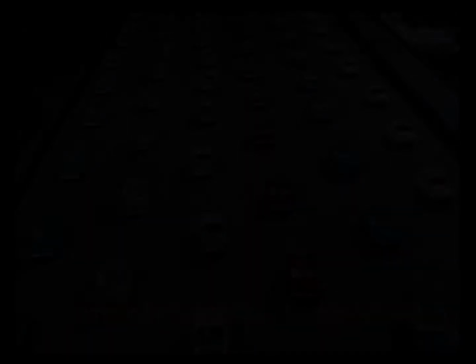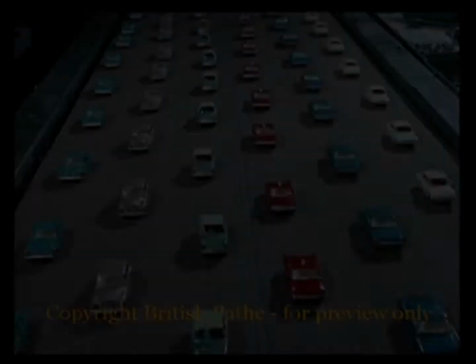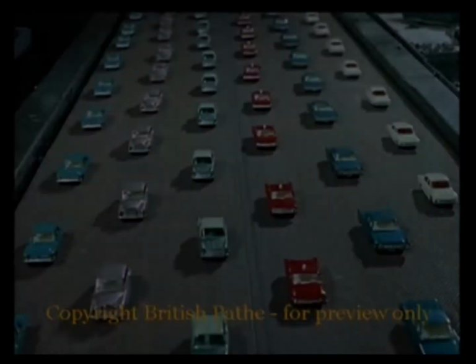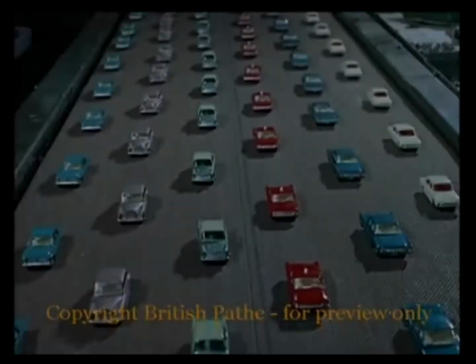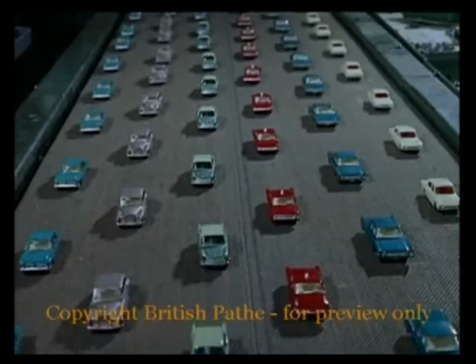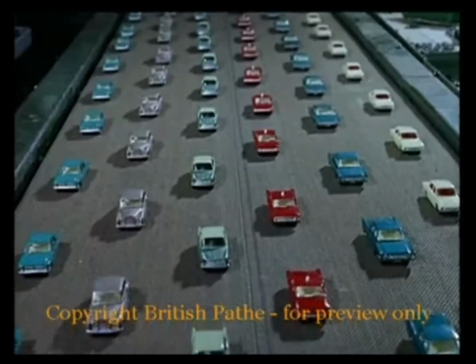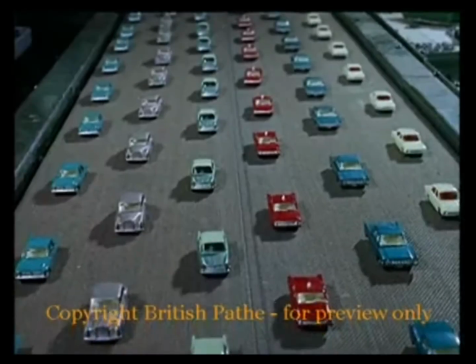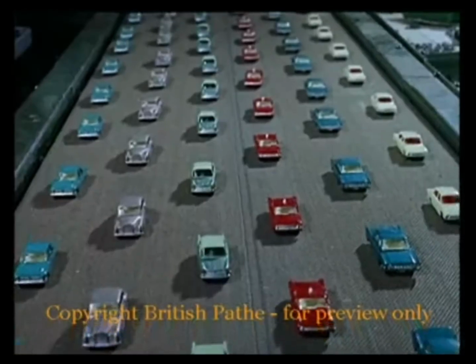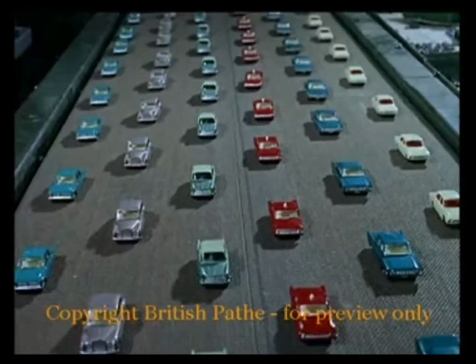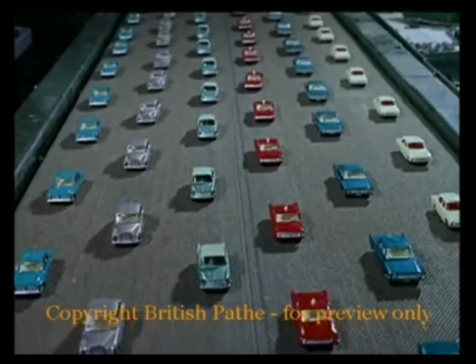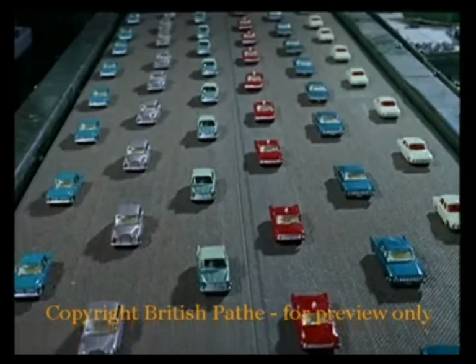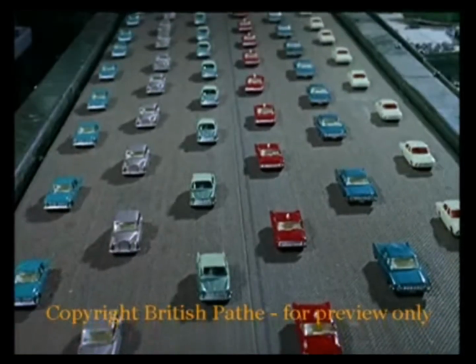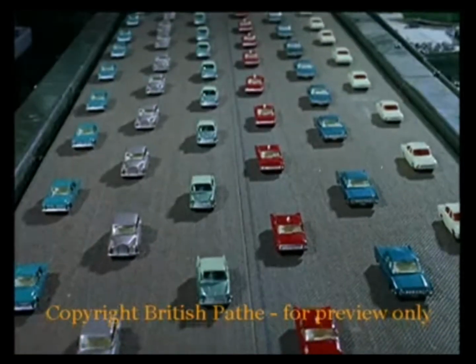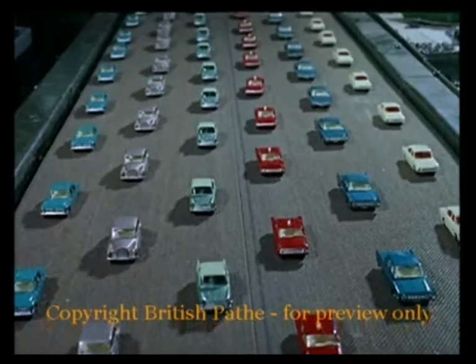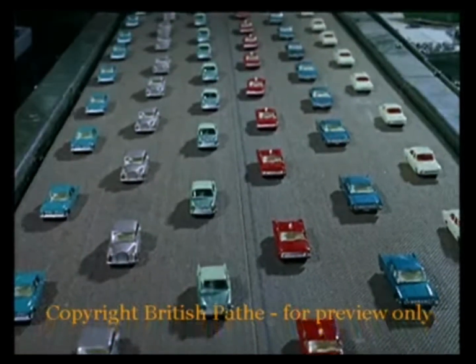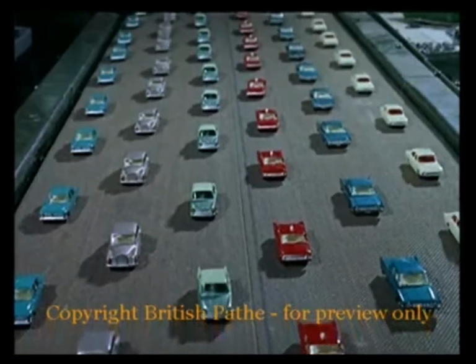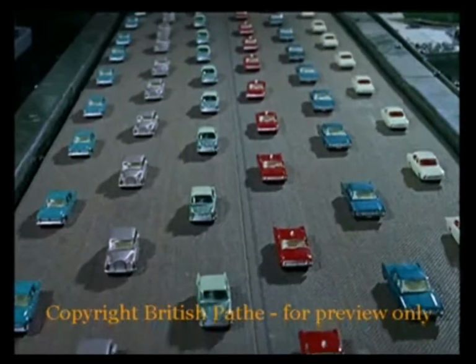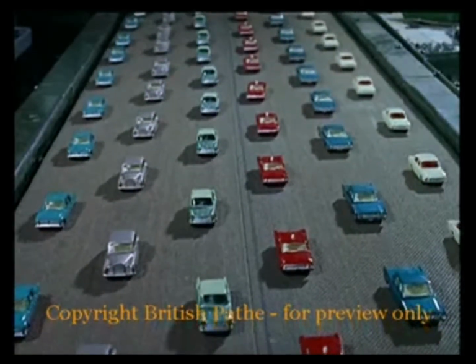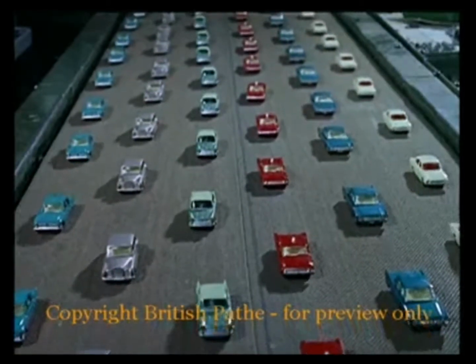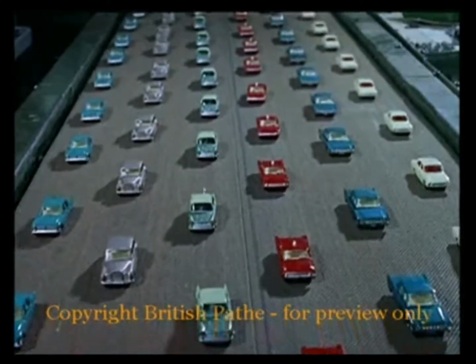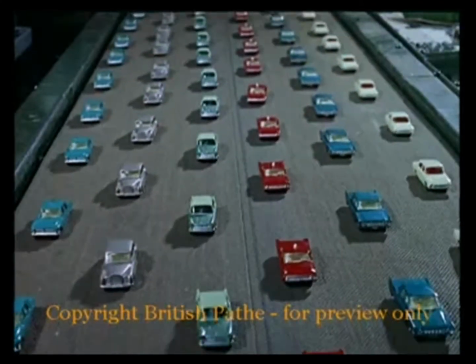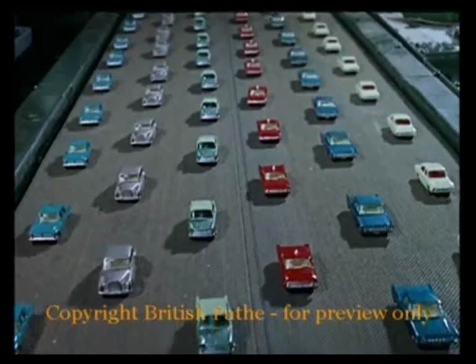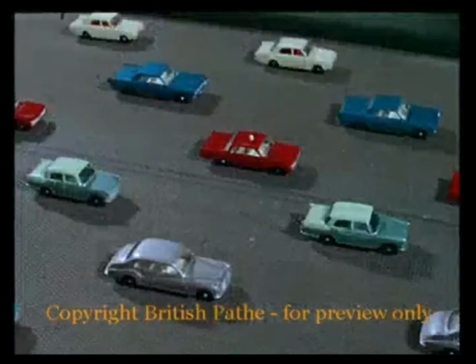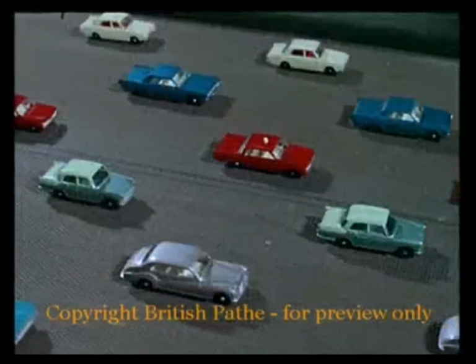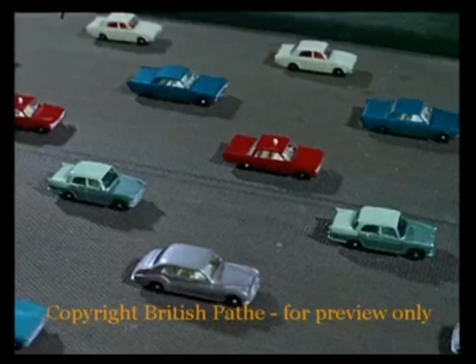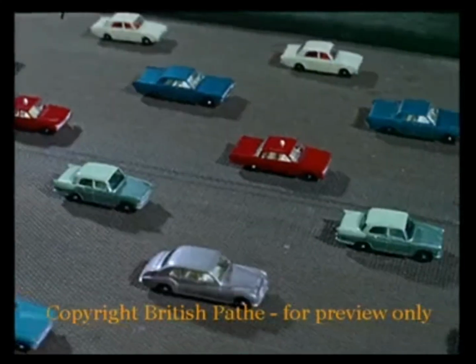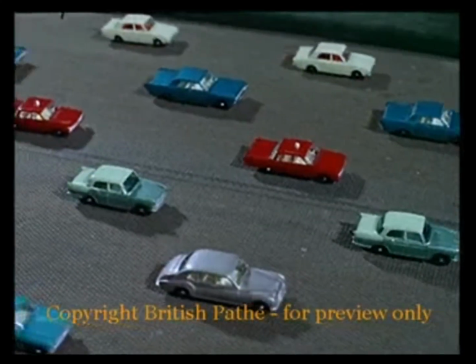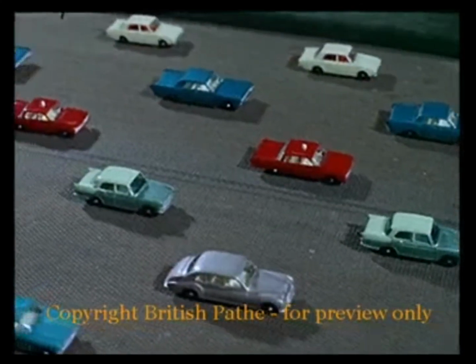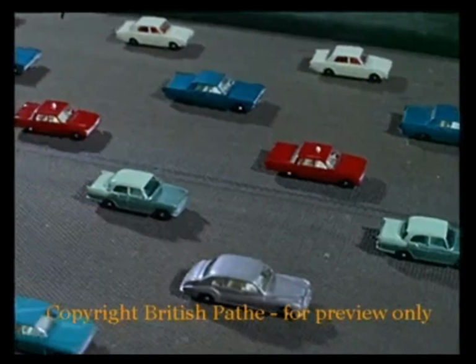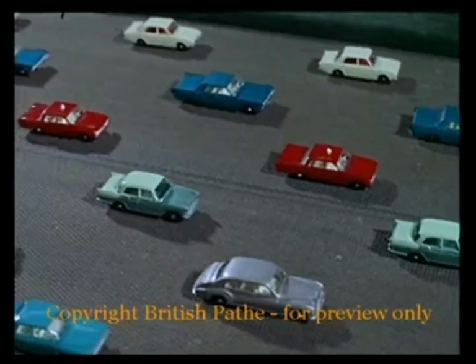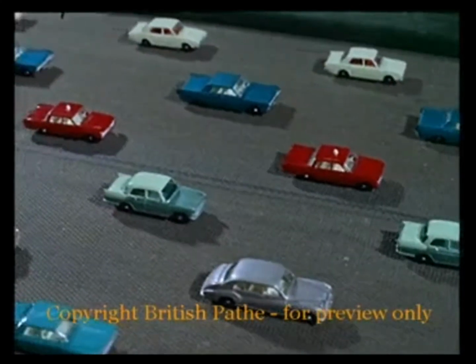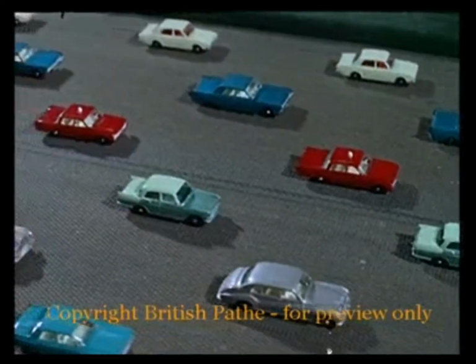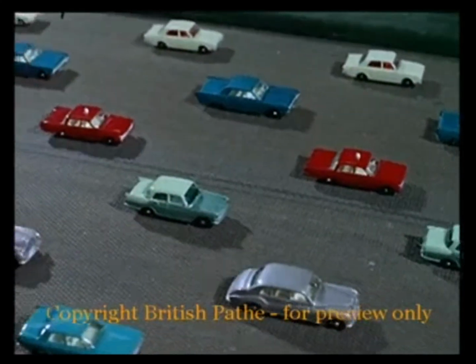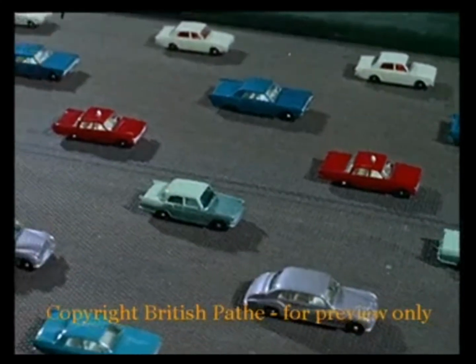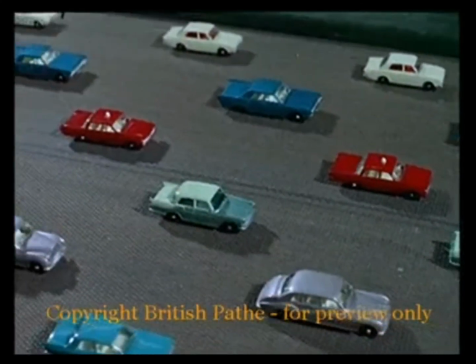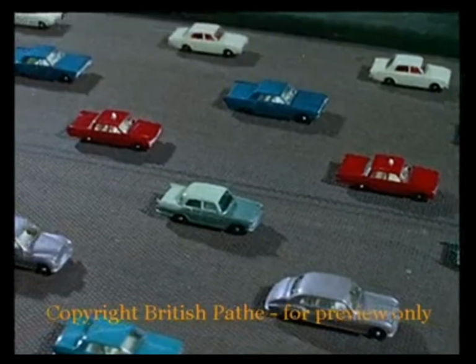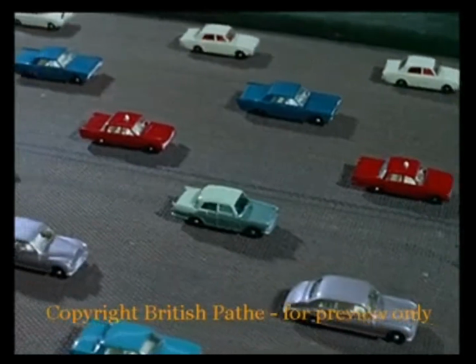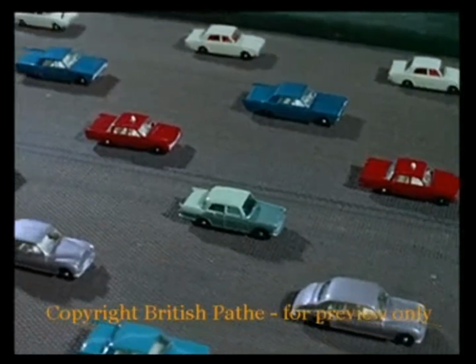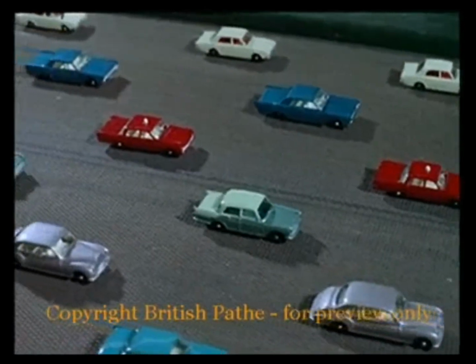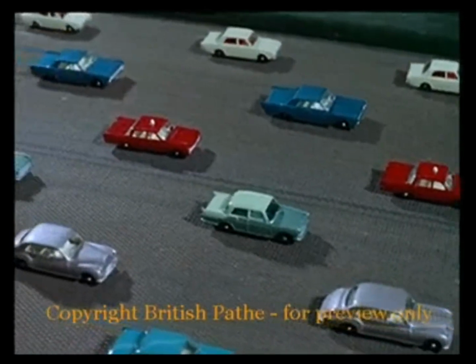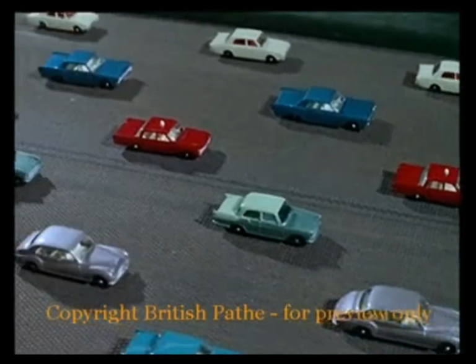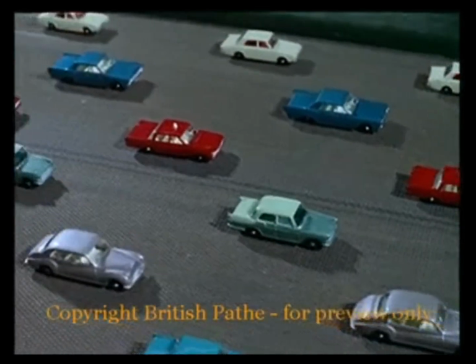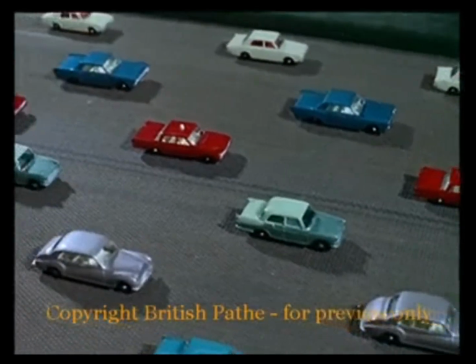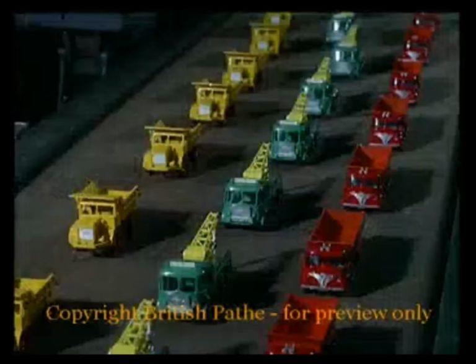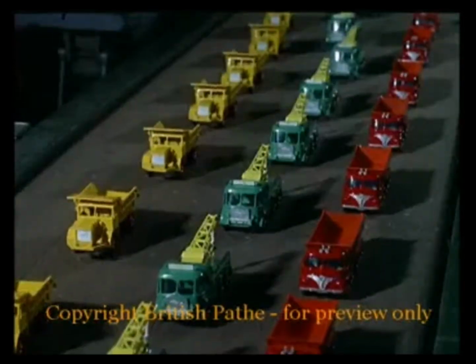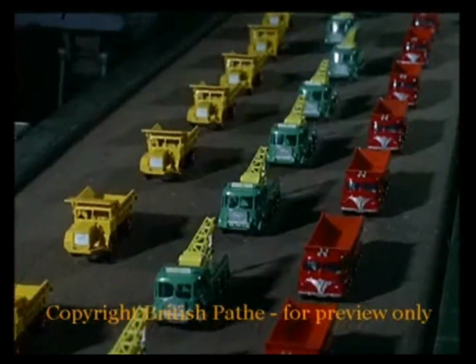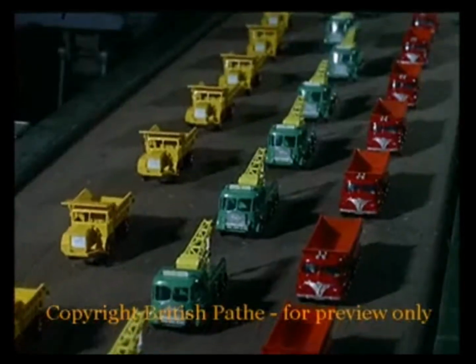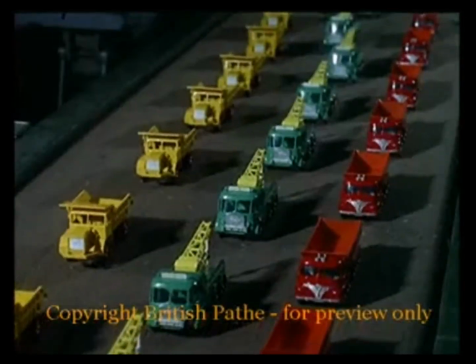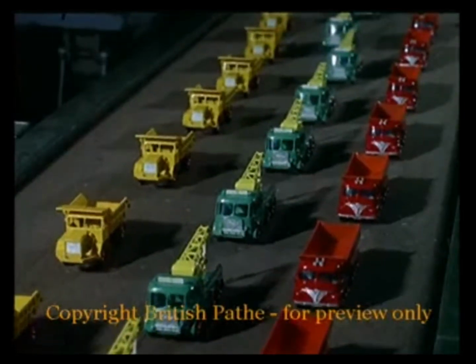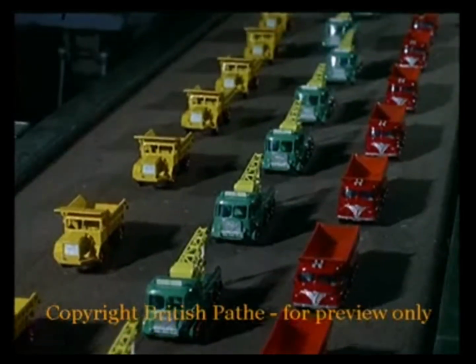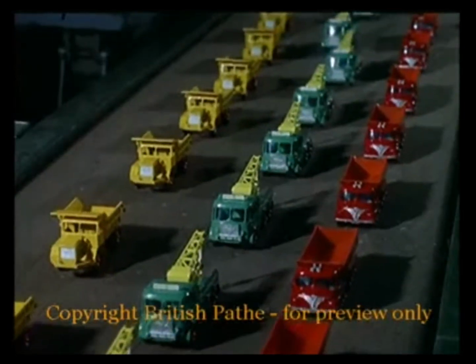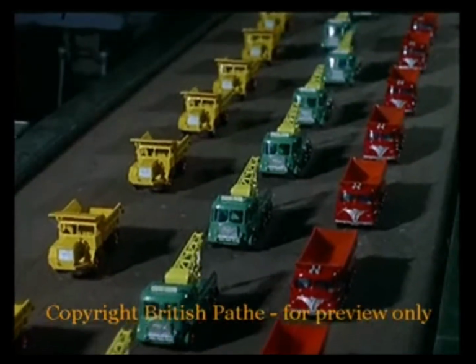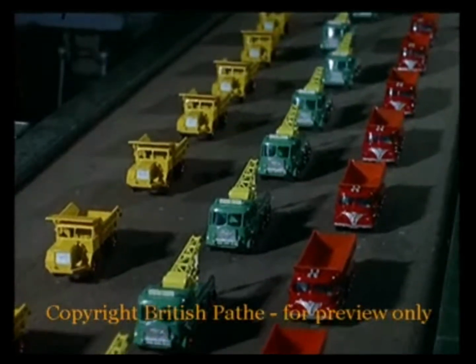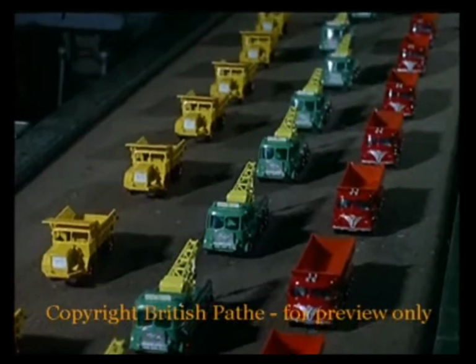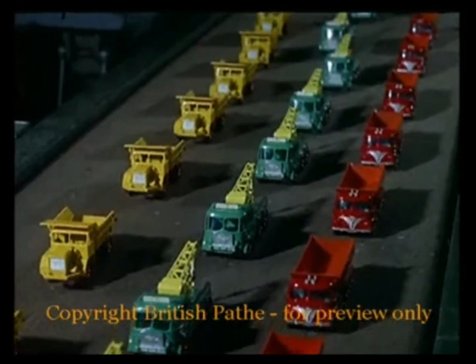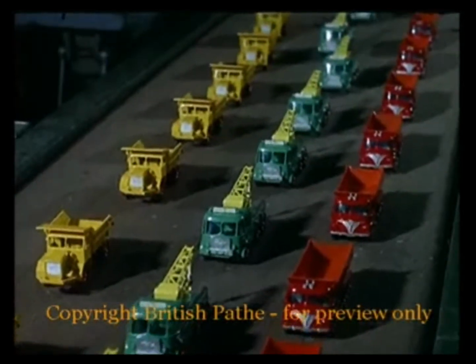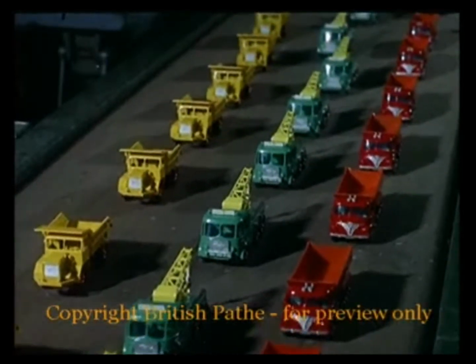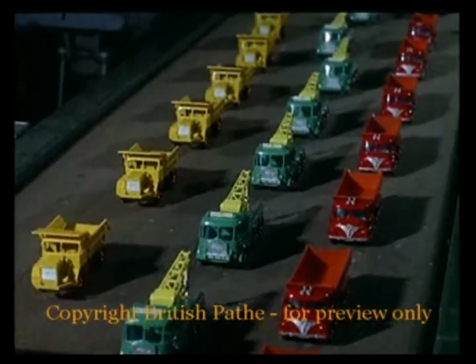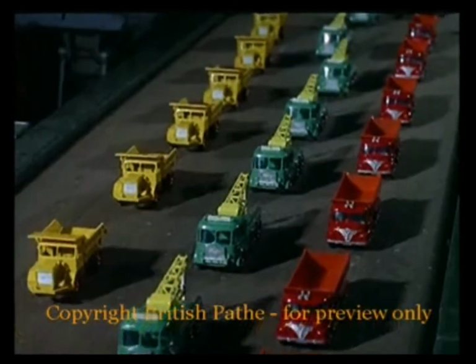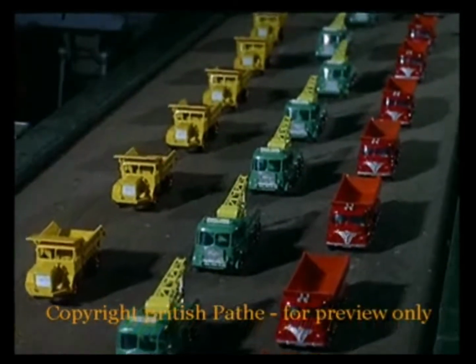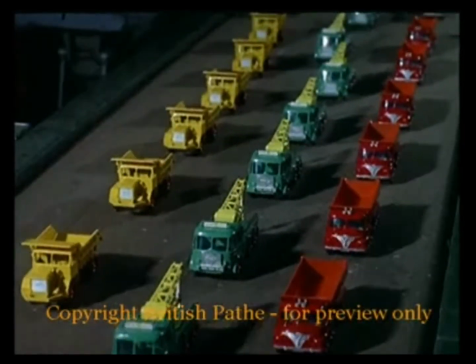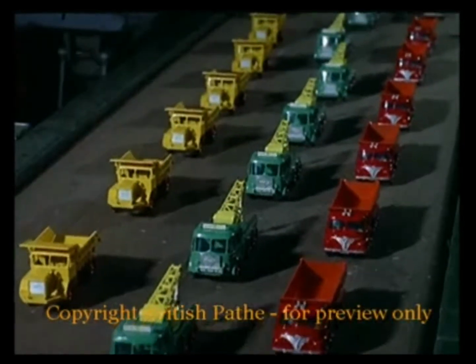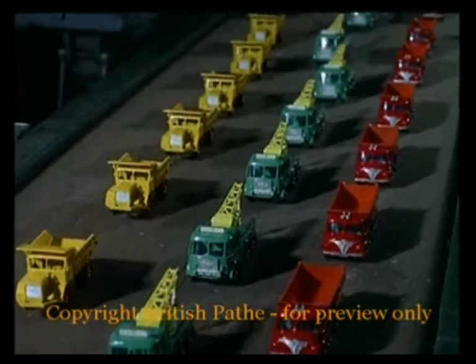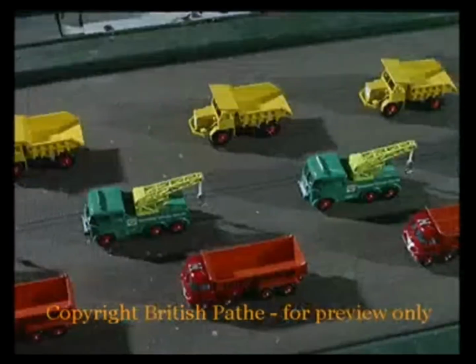It began on a production line of glitter and promise. Even these matchbox replicas of their expensive big brothers start life like that at a Hackney factory.